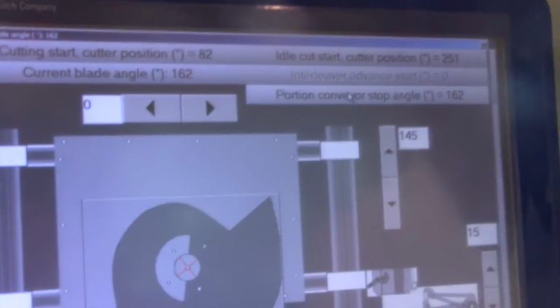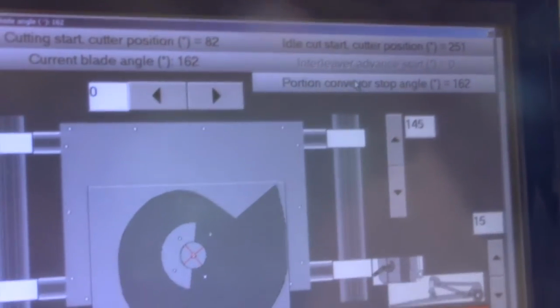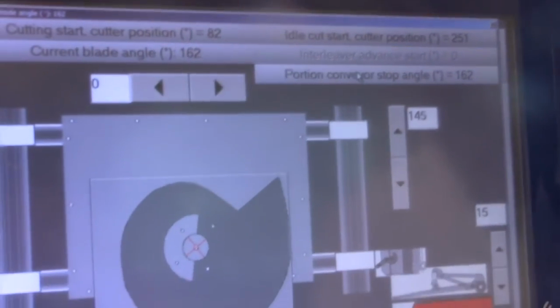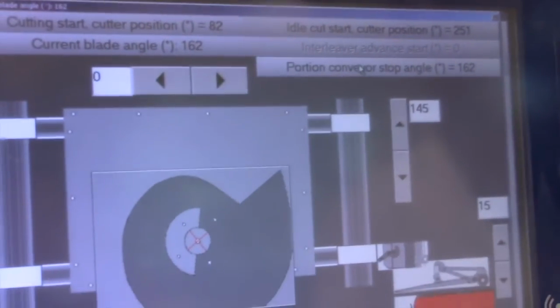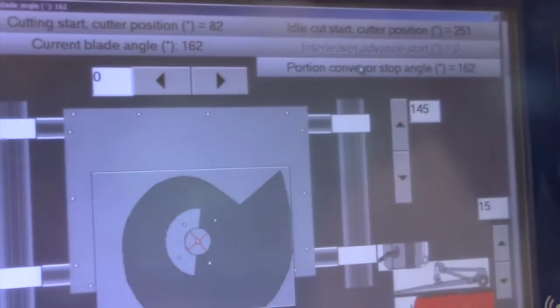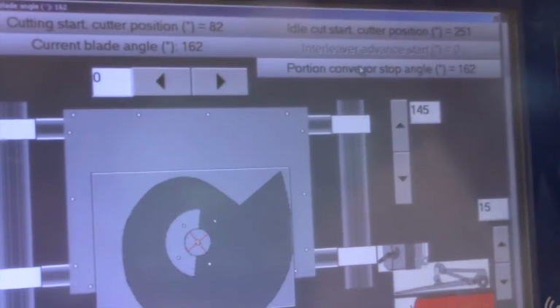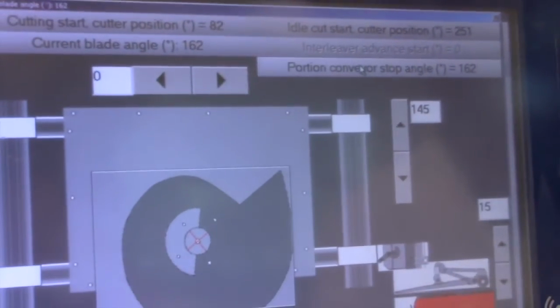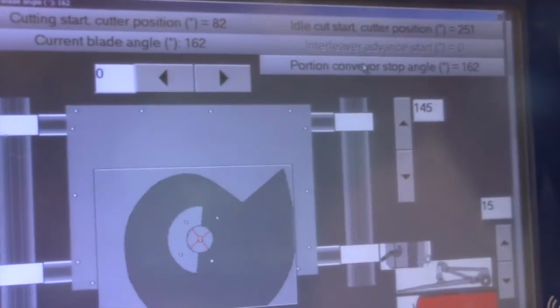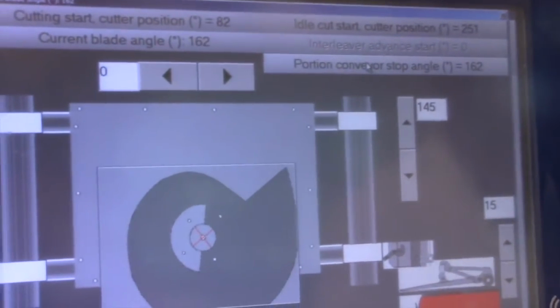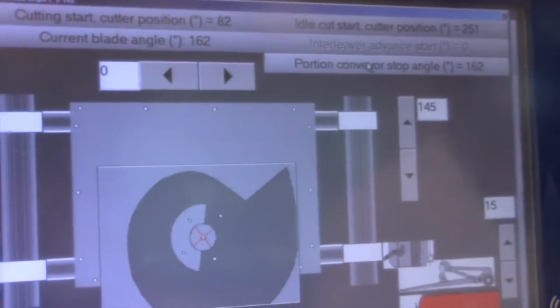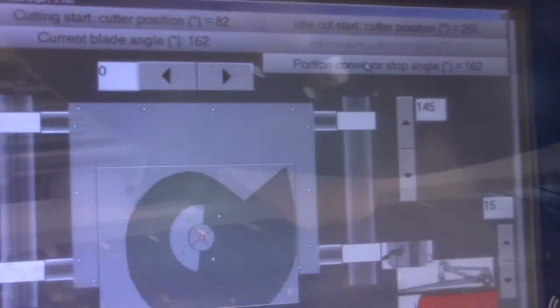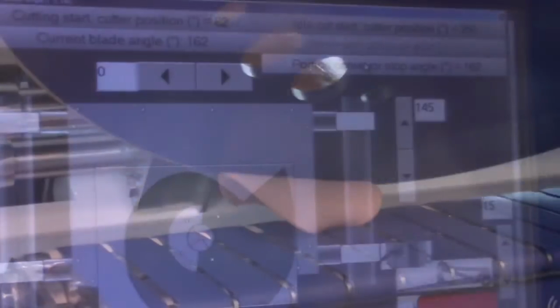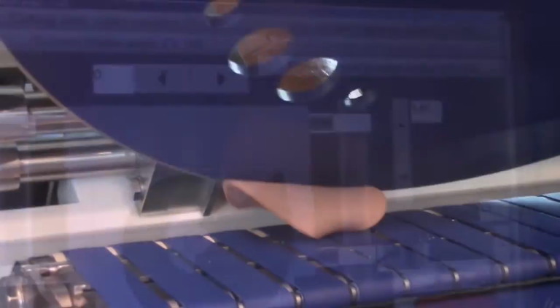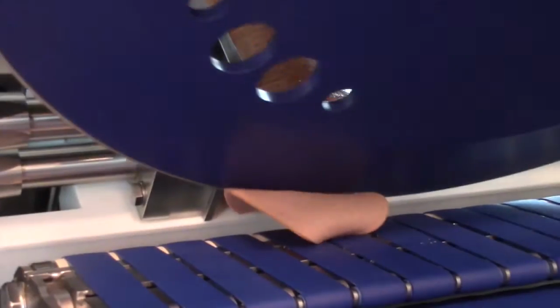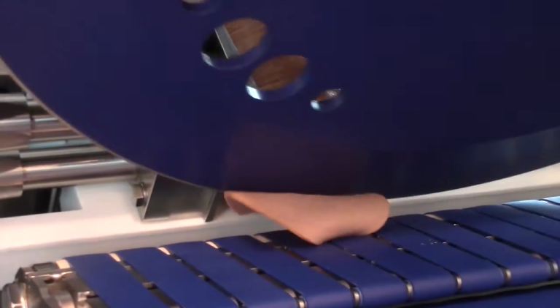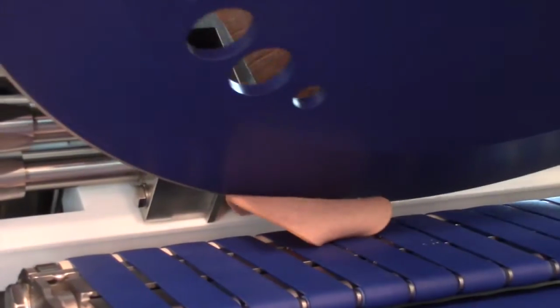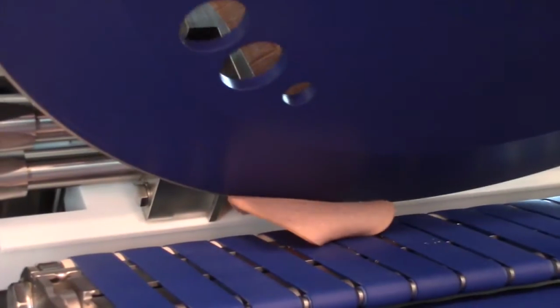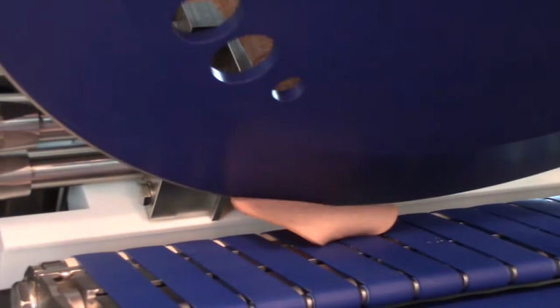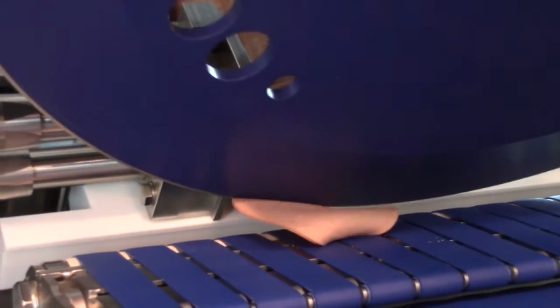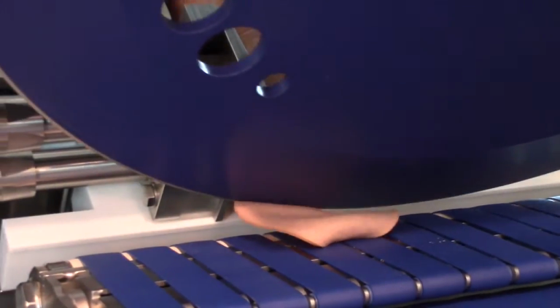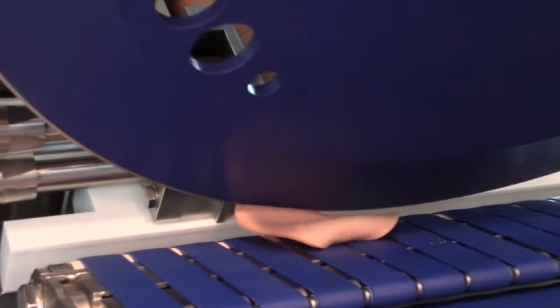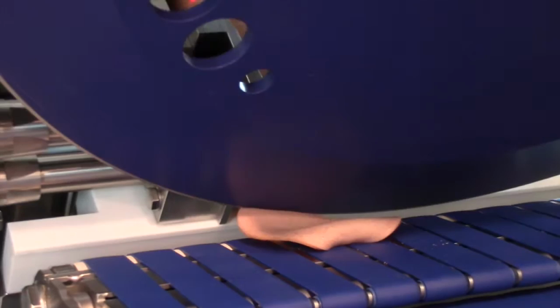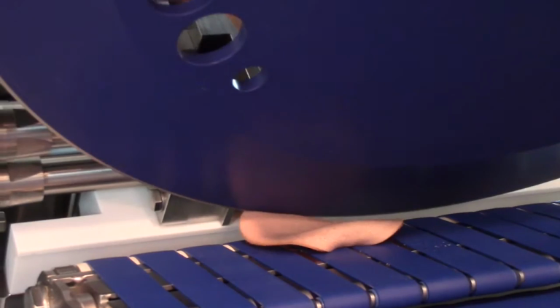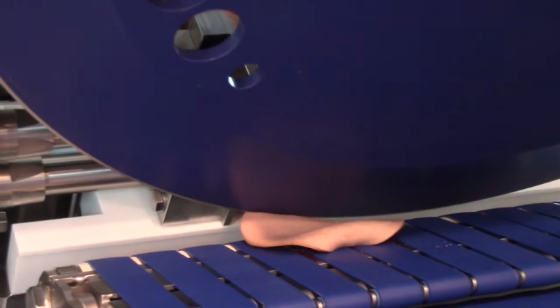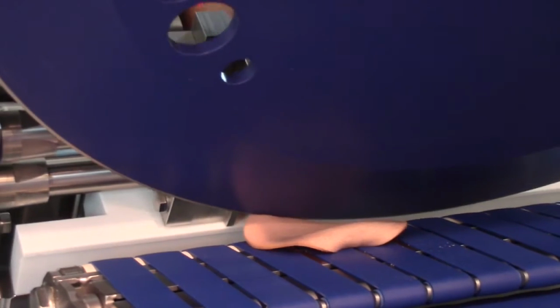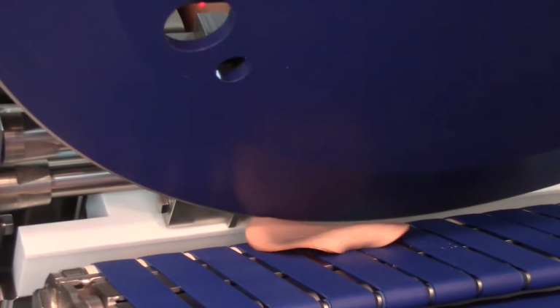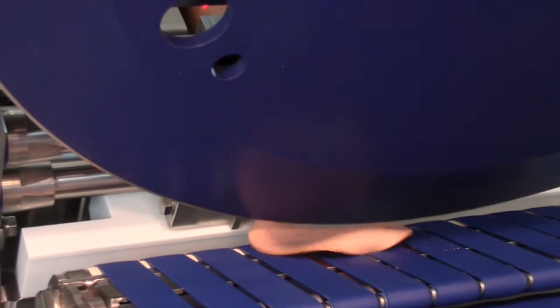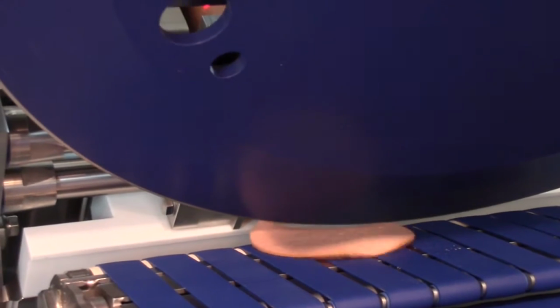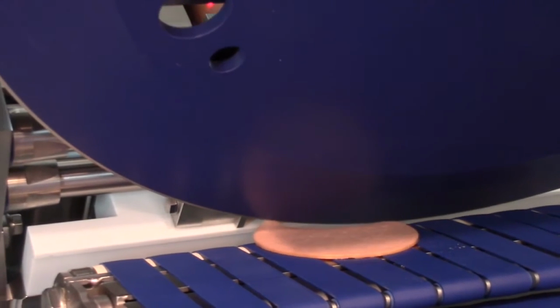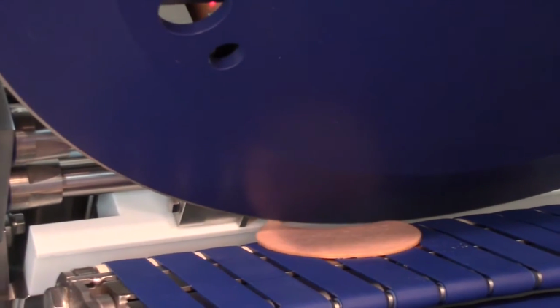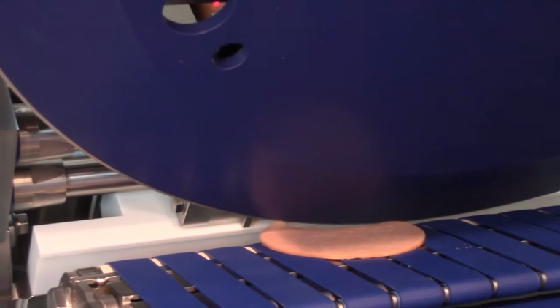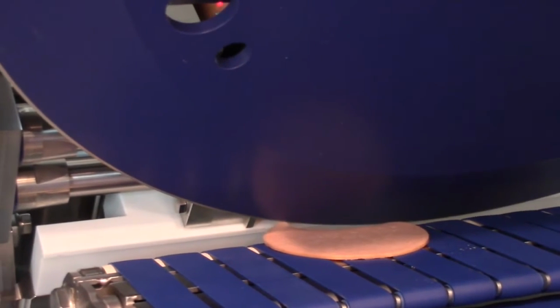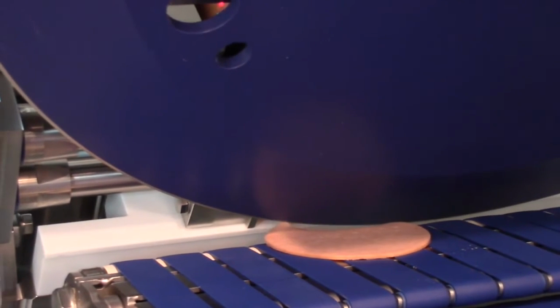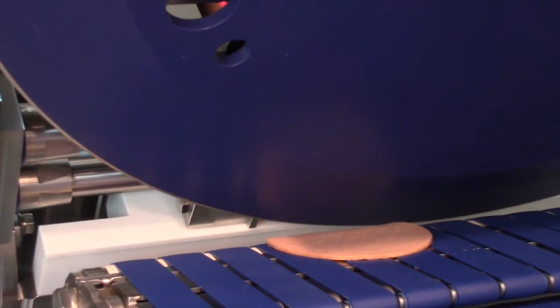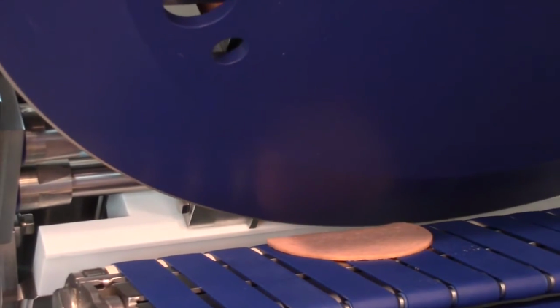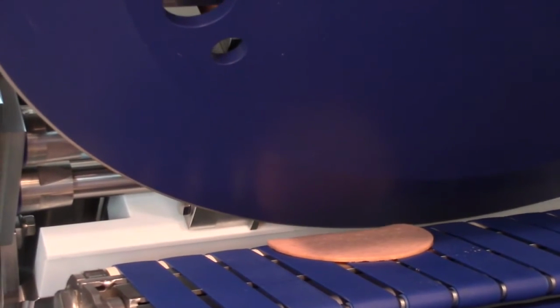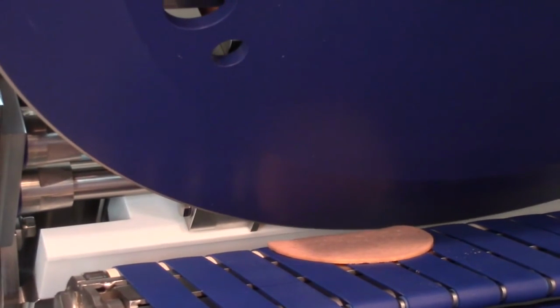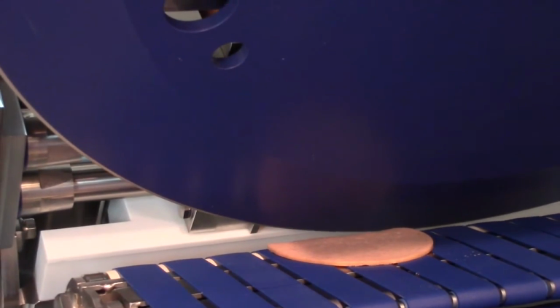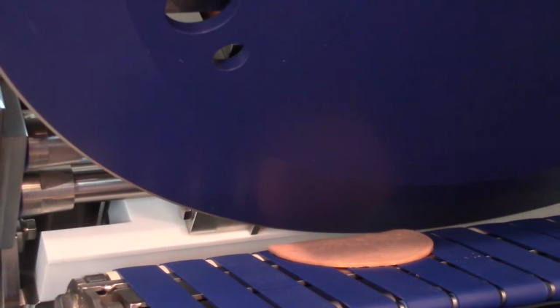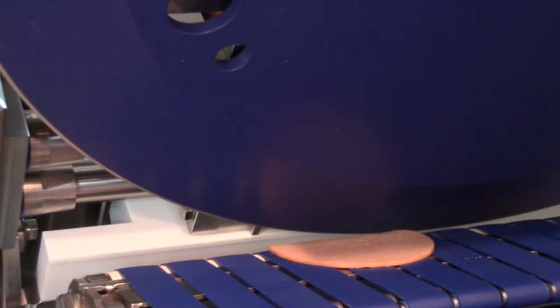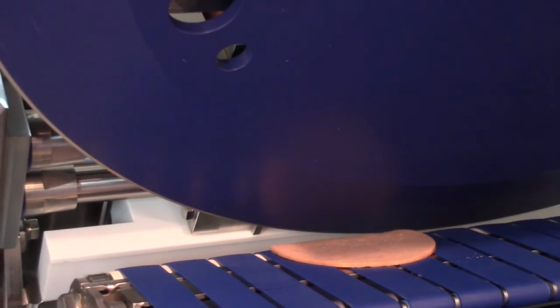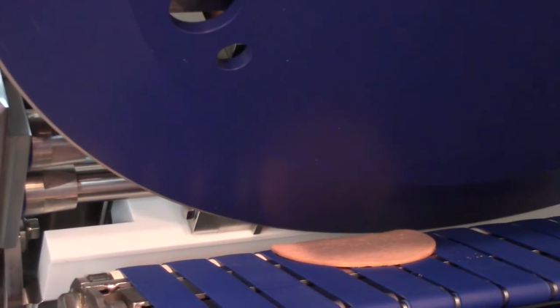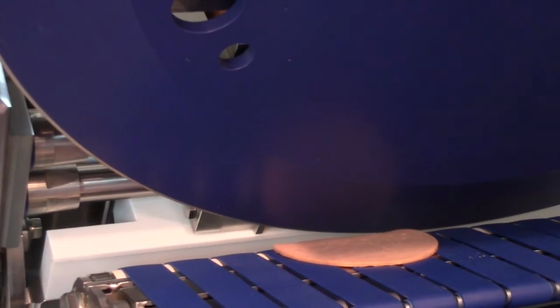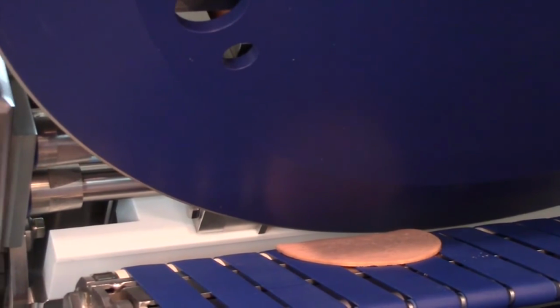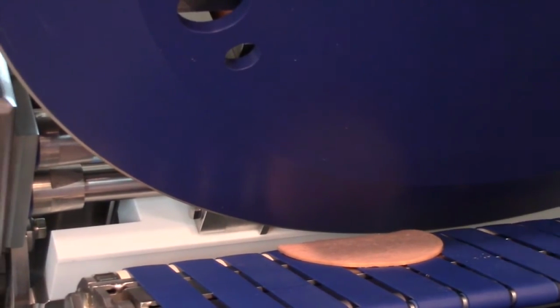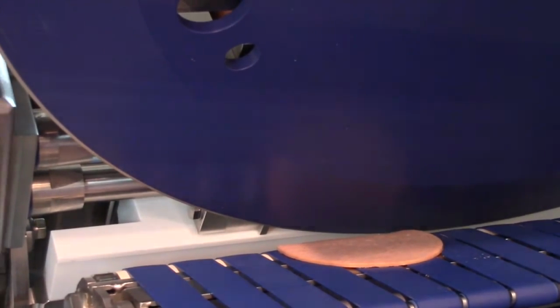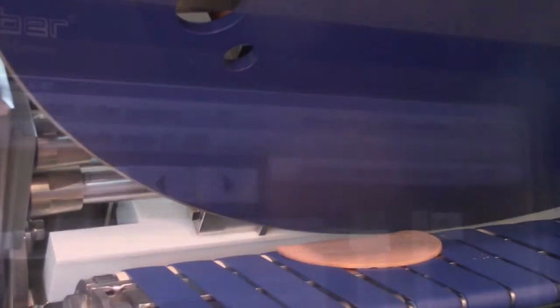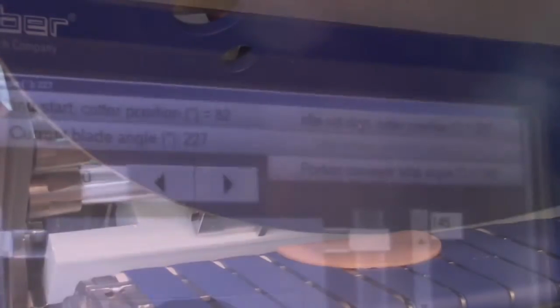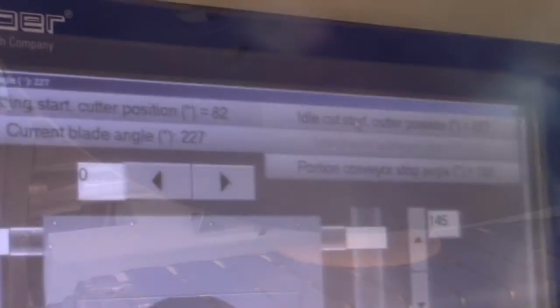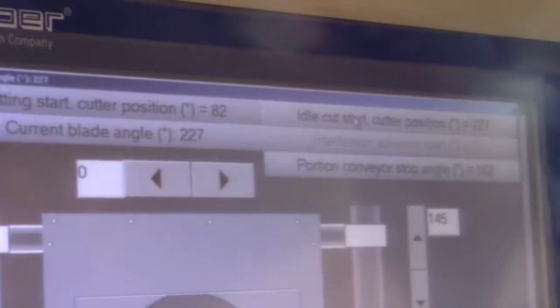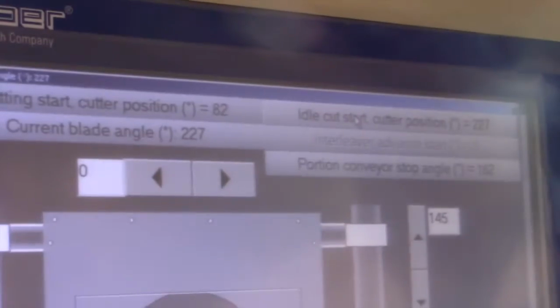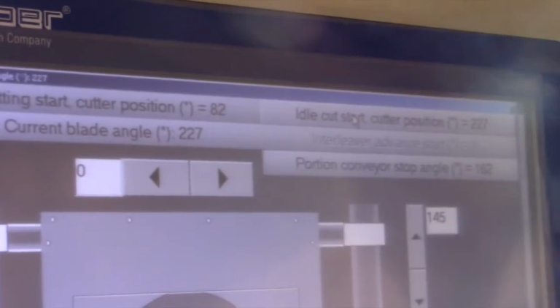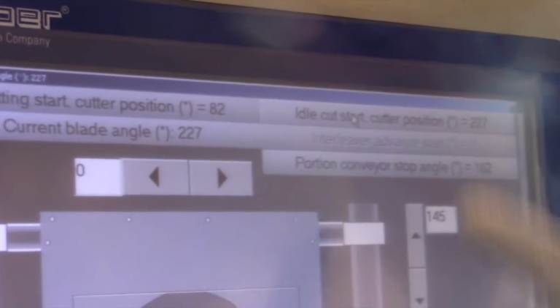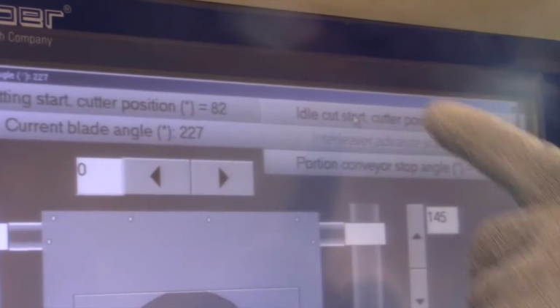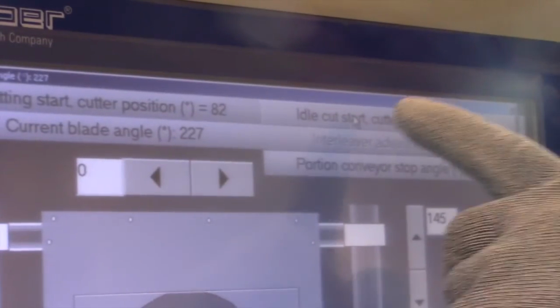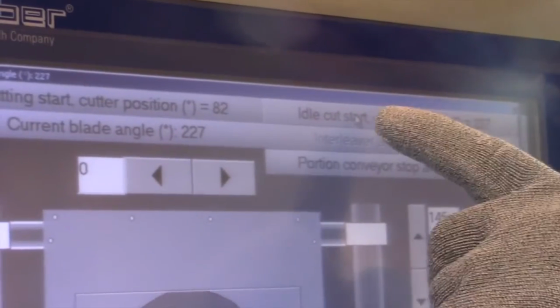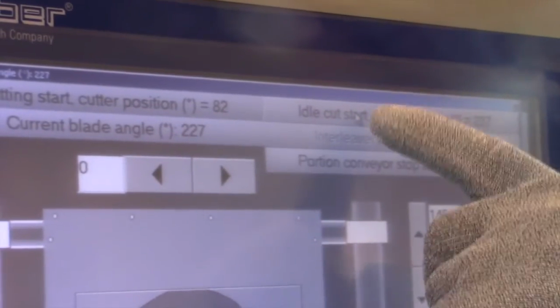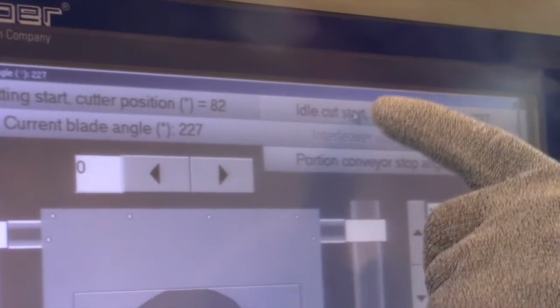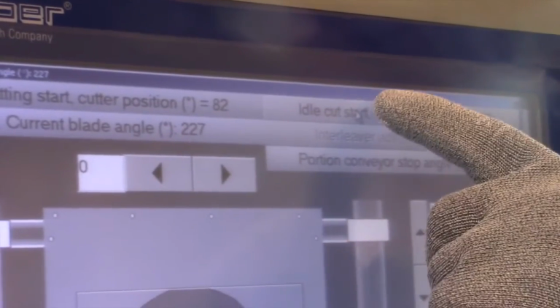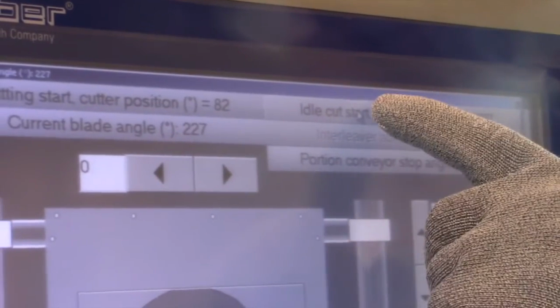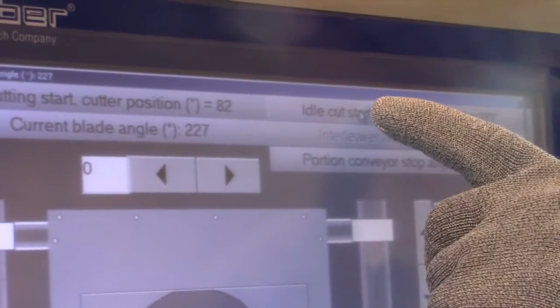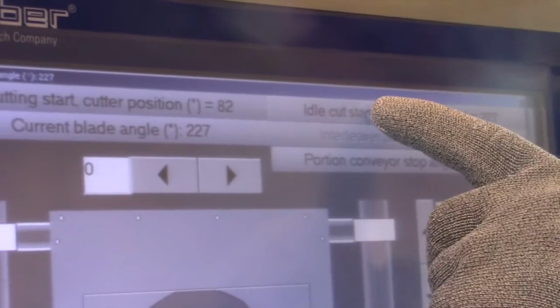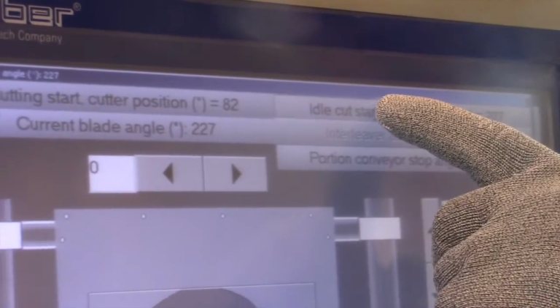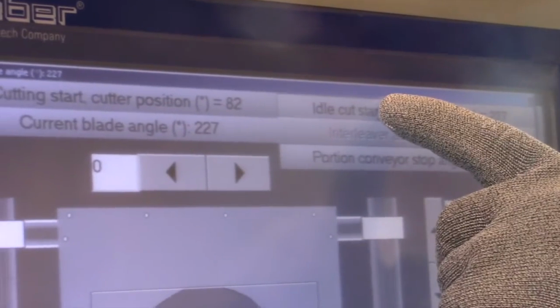Finally, rotate the blade until the slice falls completely. Then press the idle cut start cutter position button.